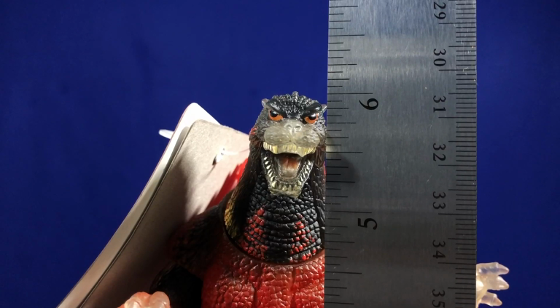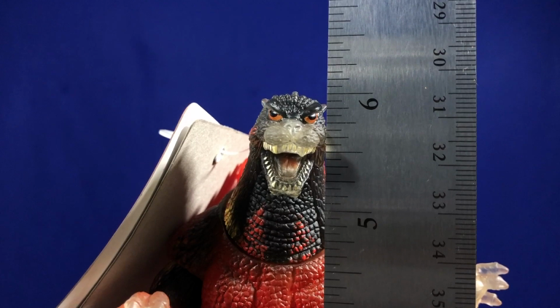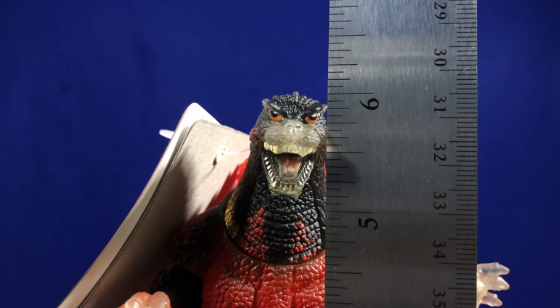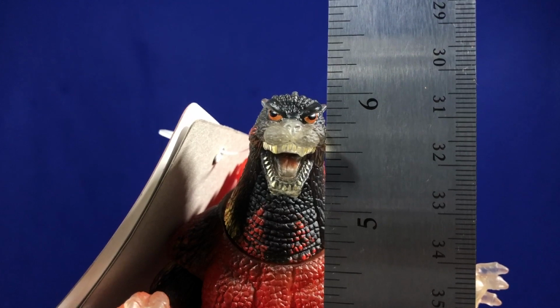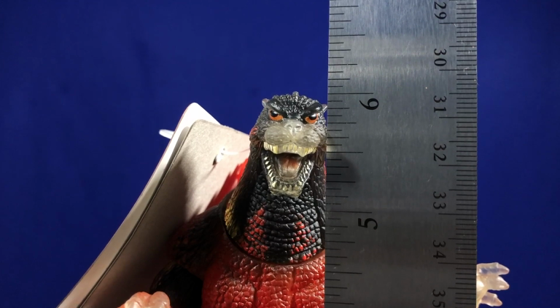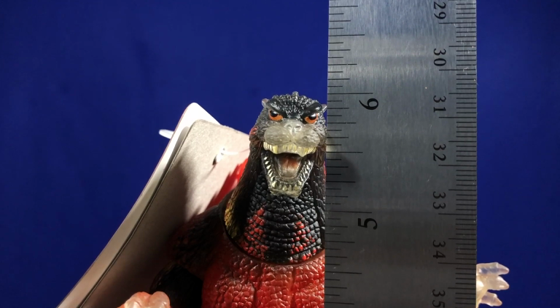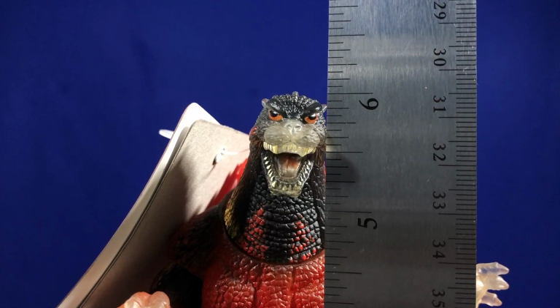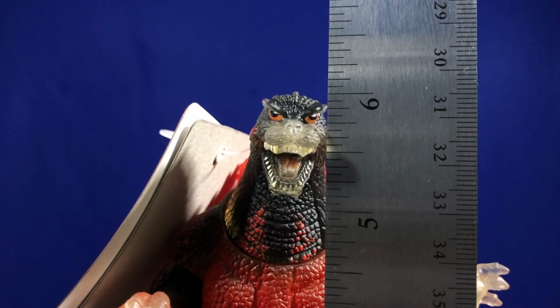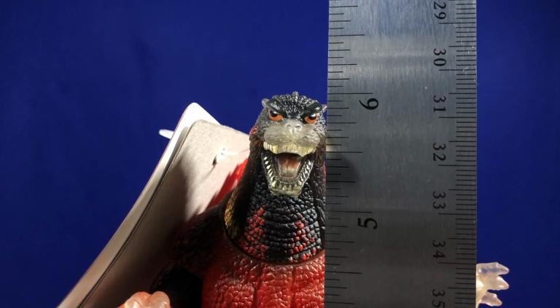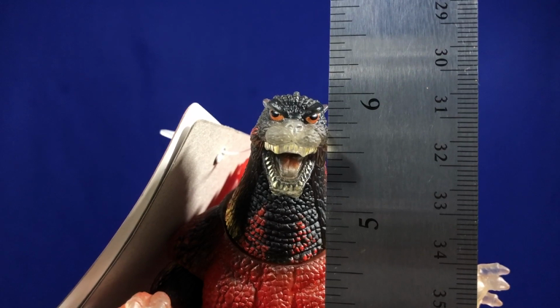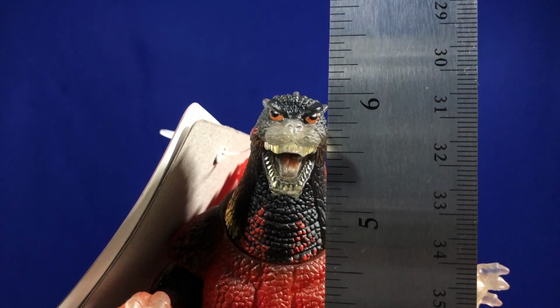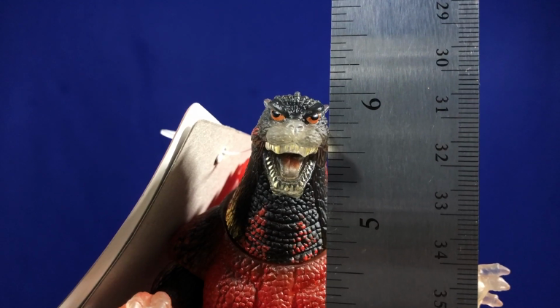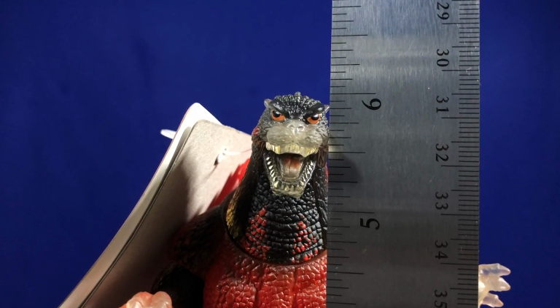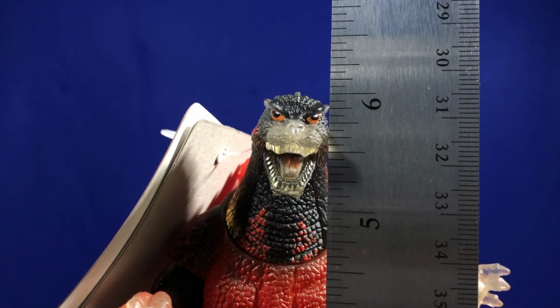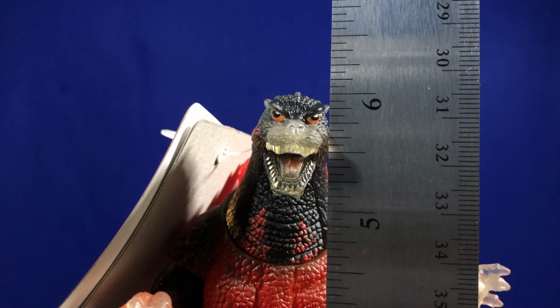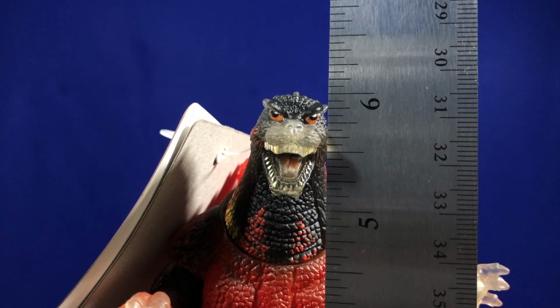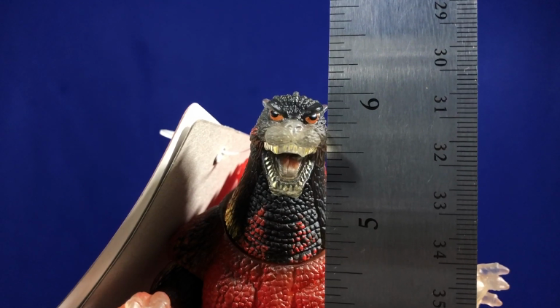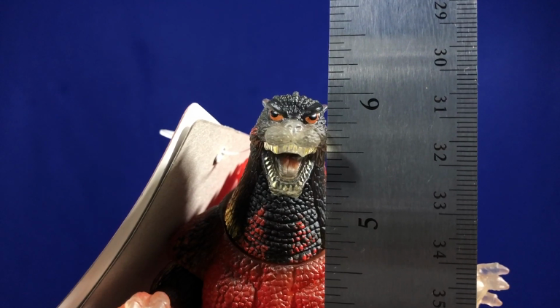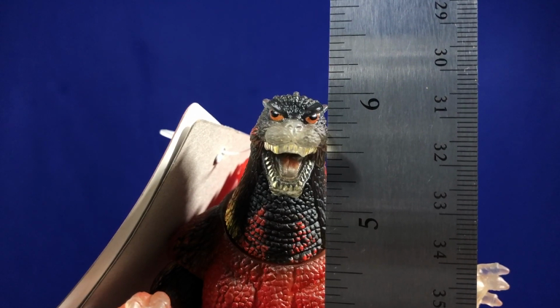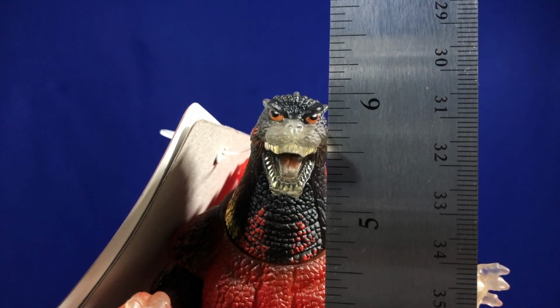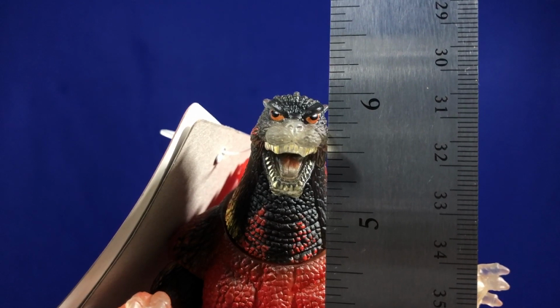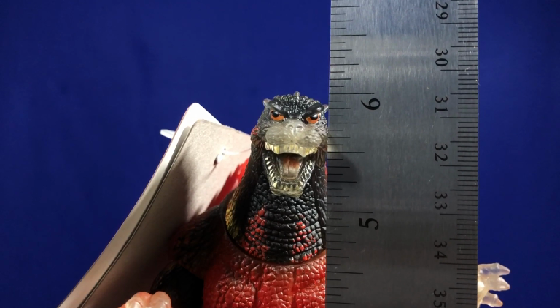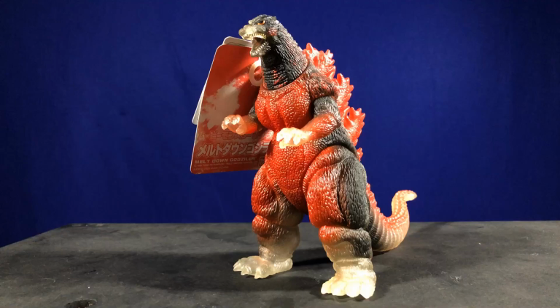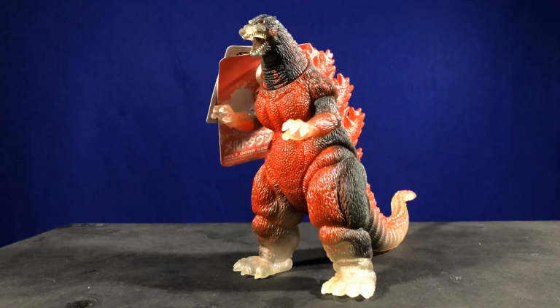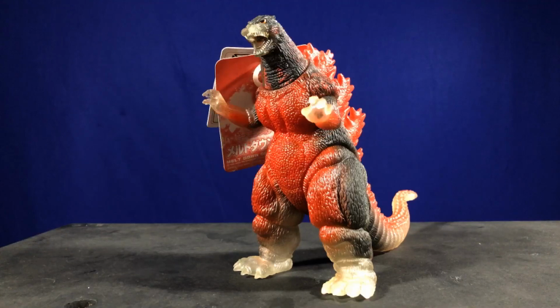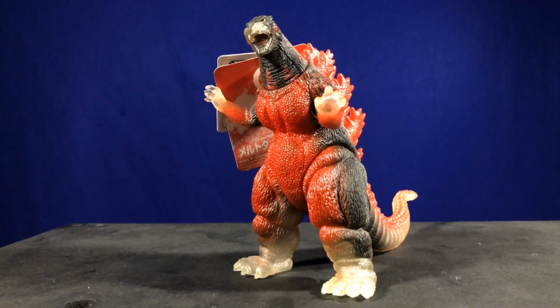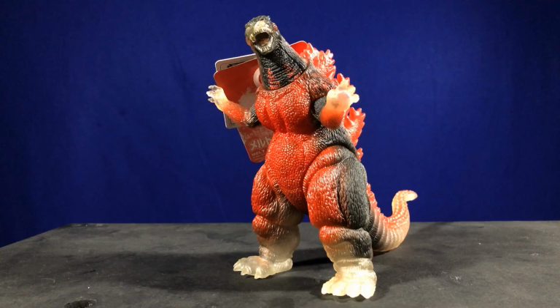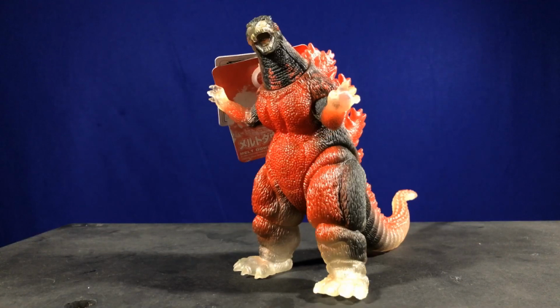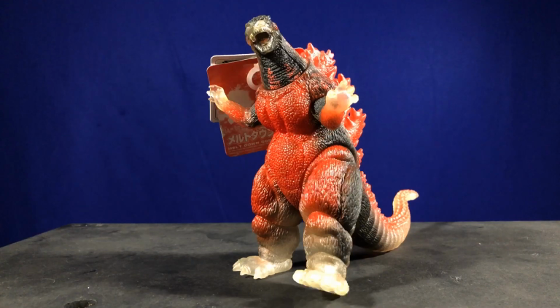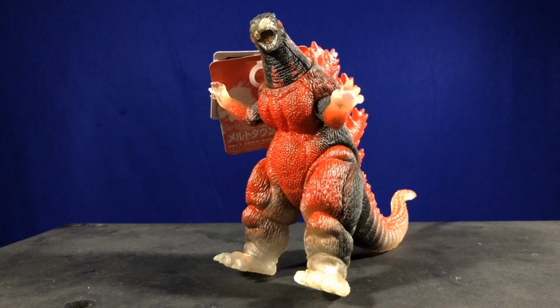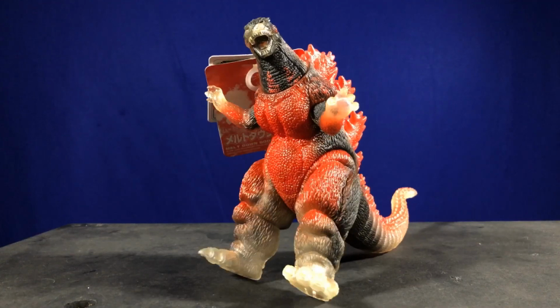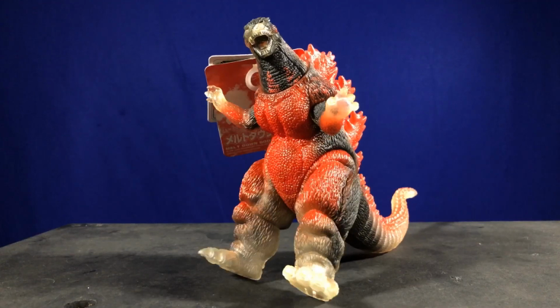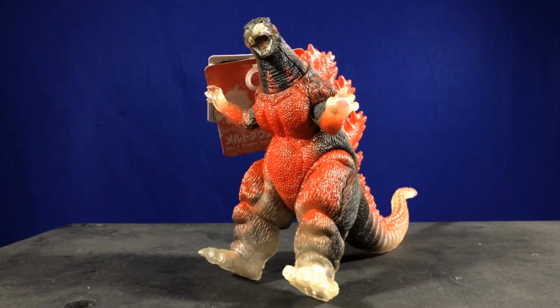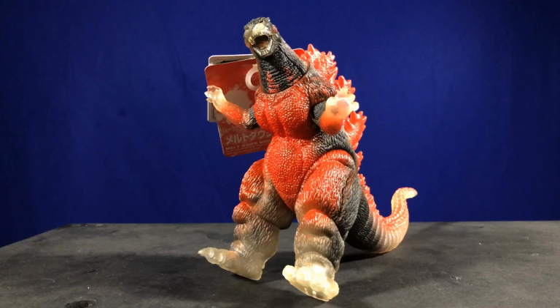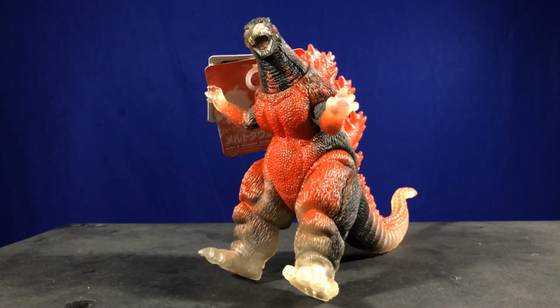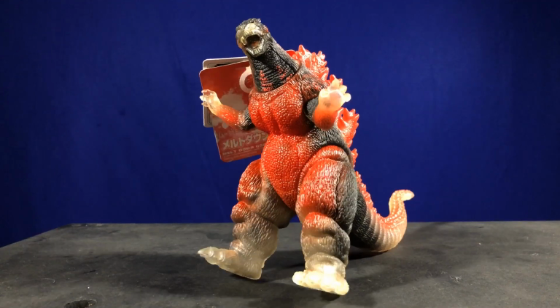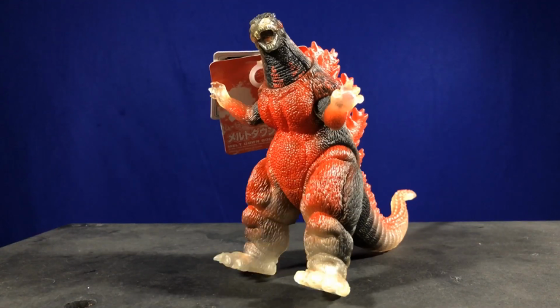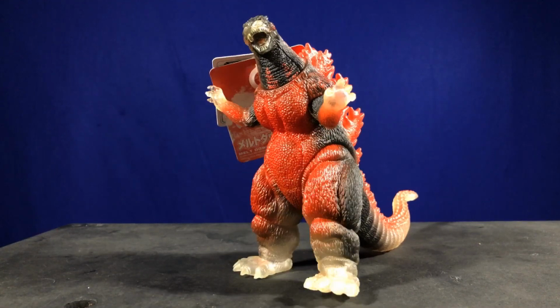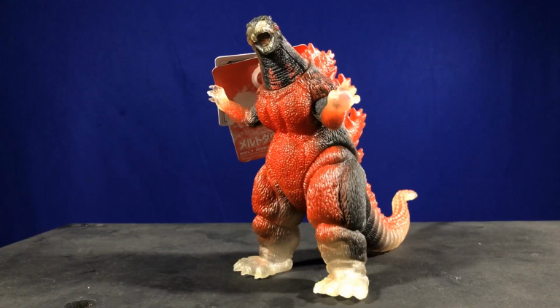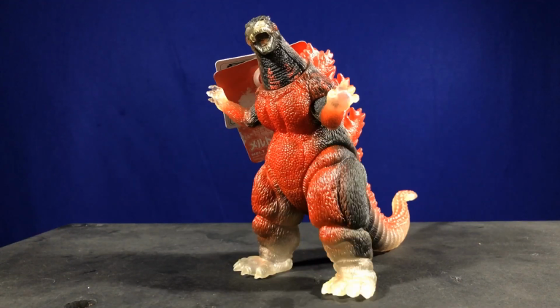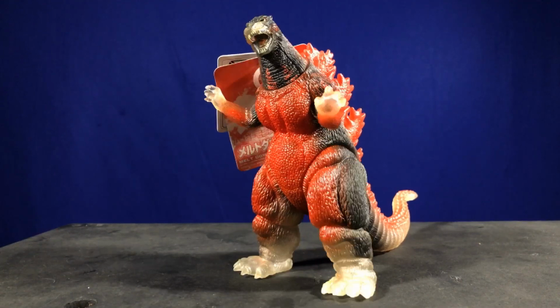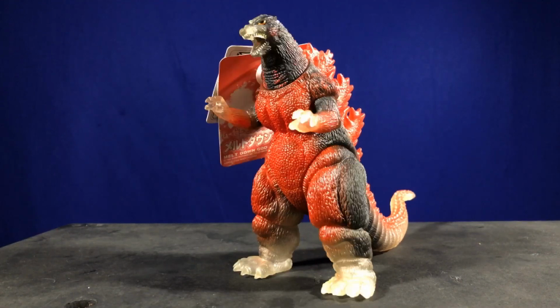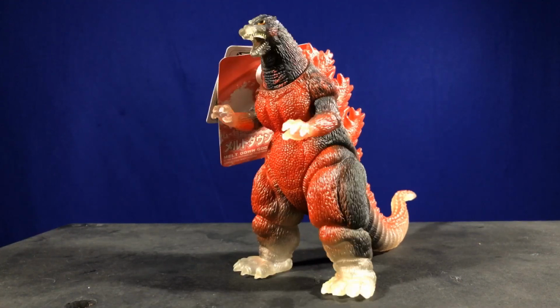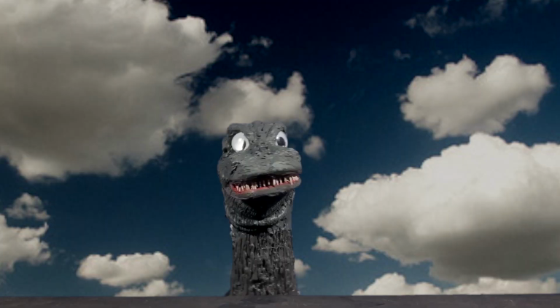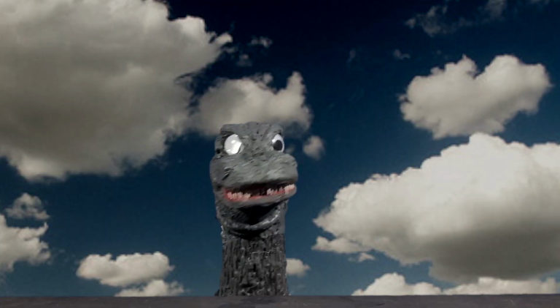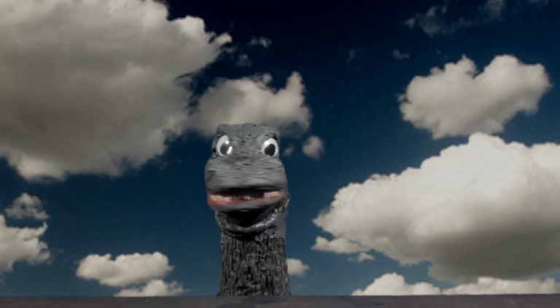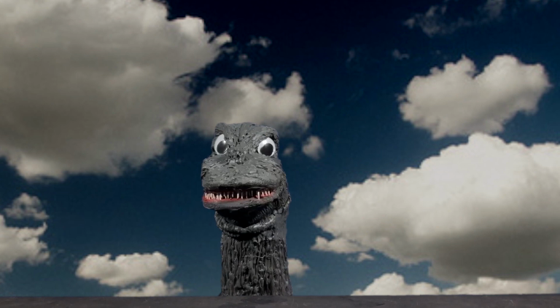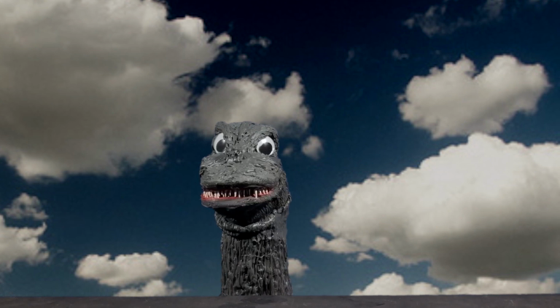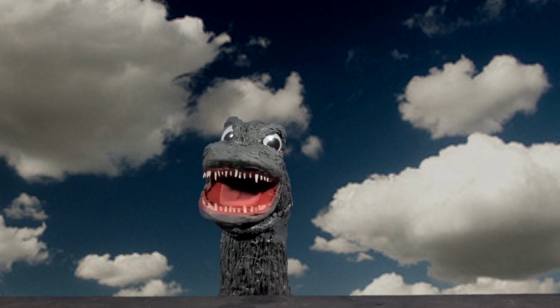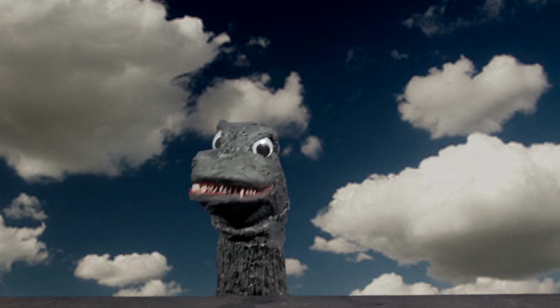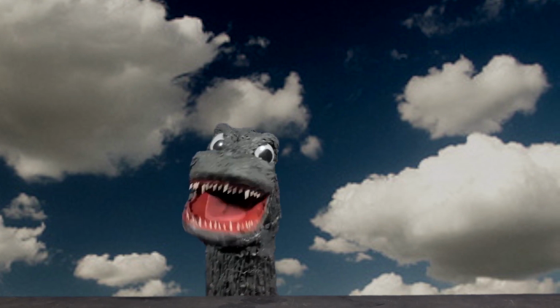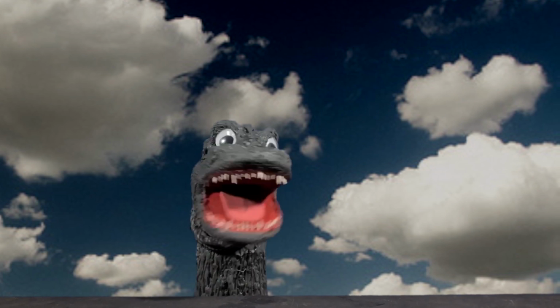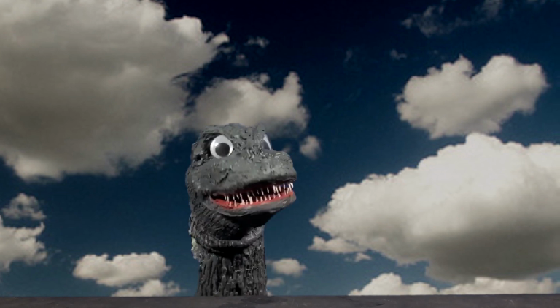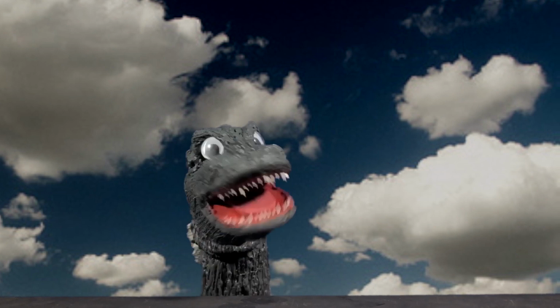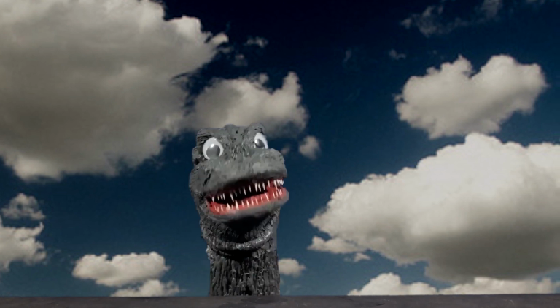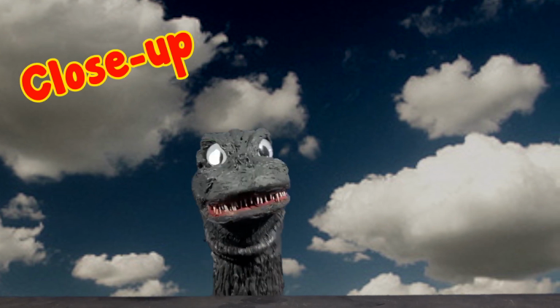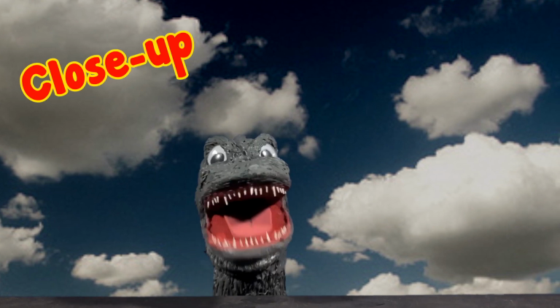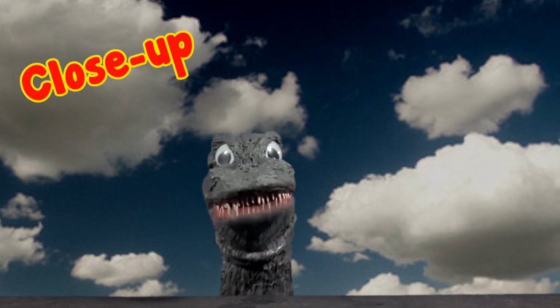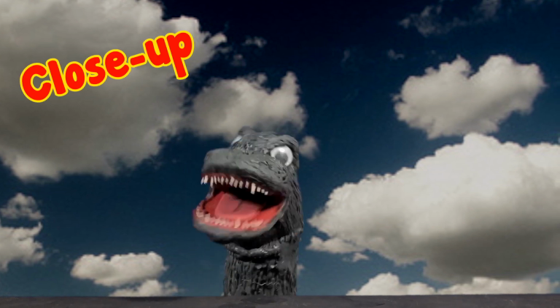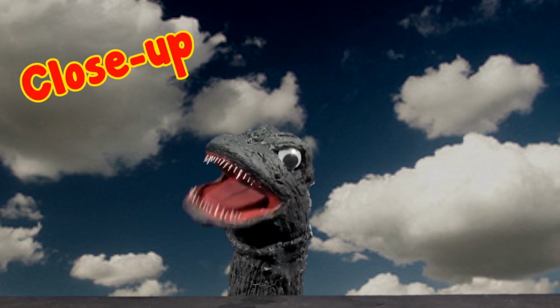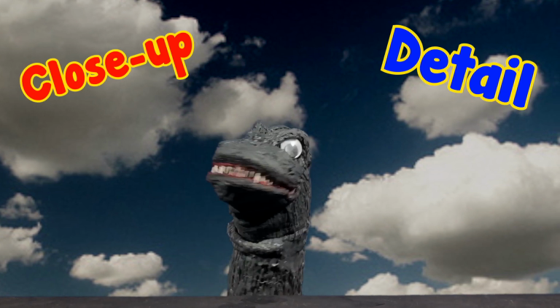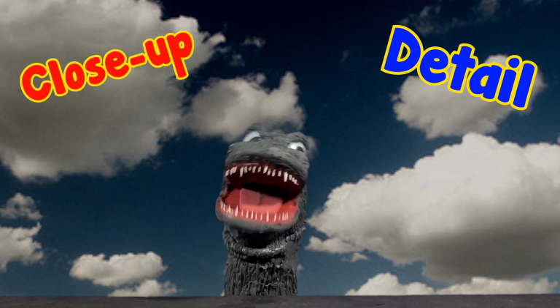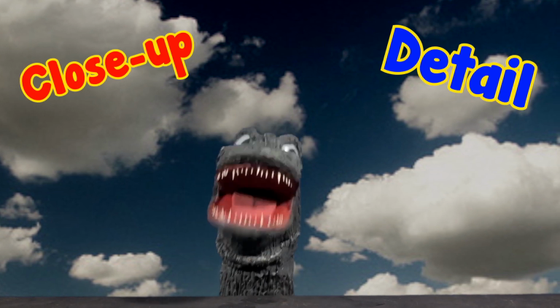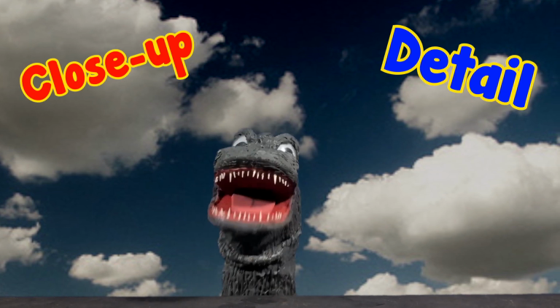He stands at 6 inches tall and only has 5 points of articulation. And now for his close-up detail.